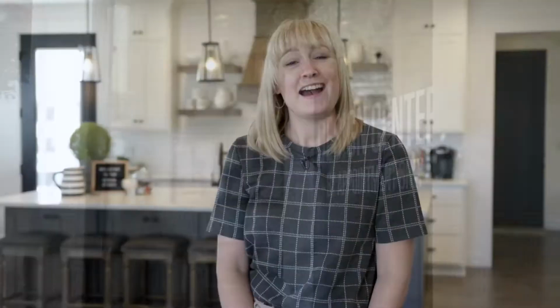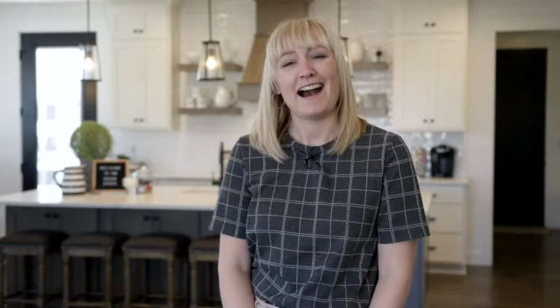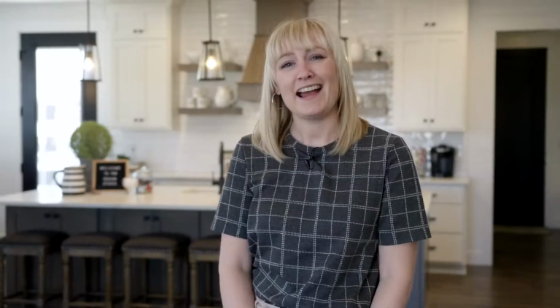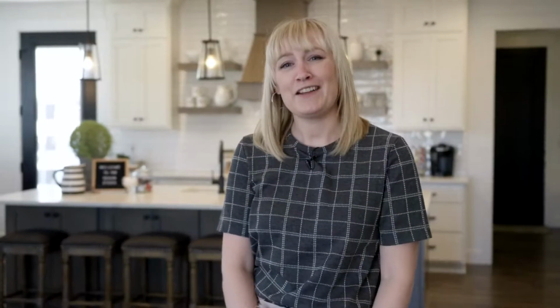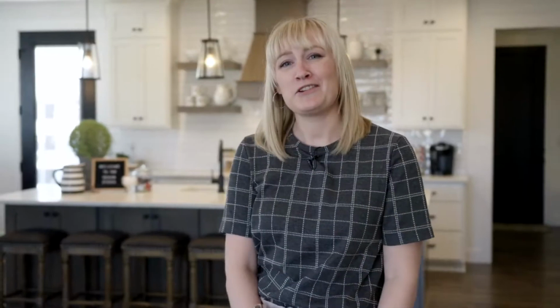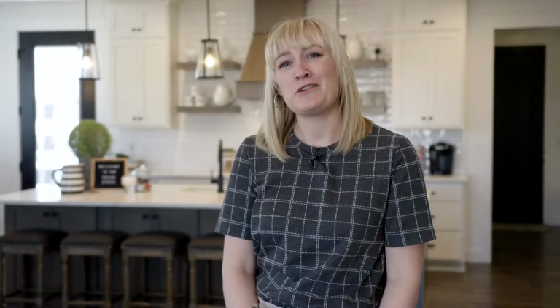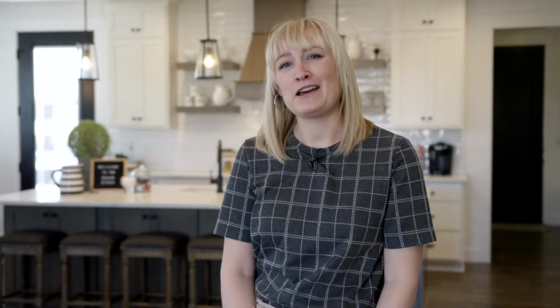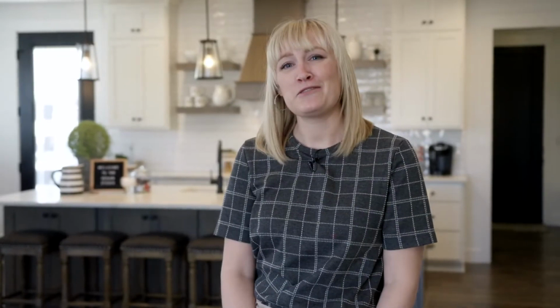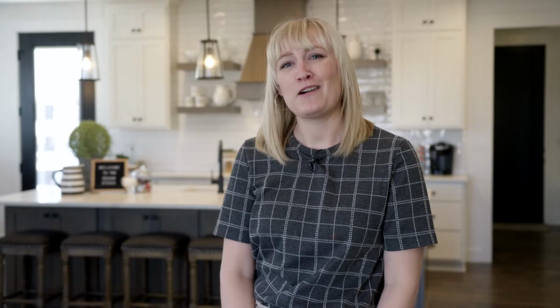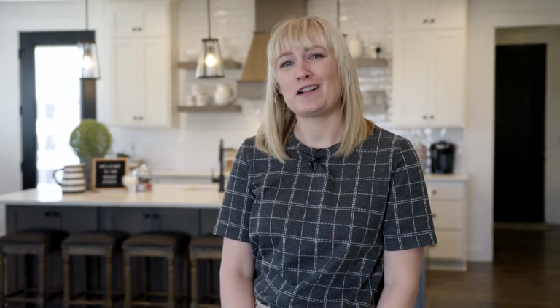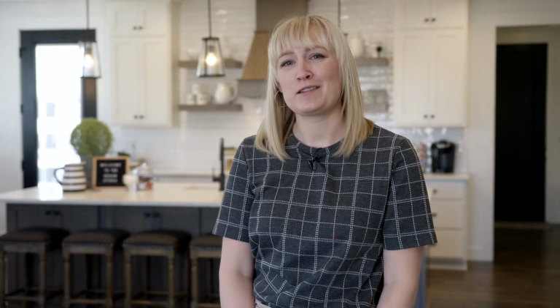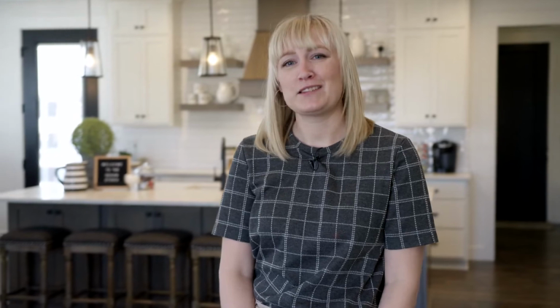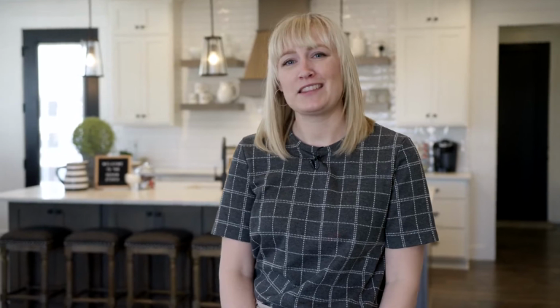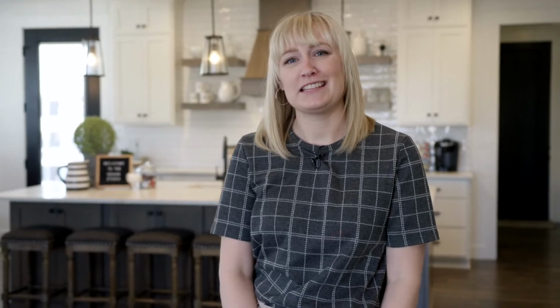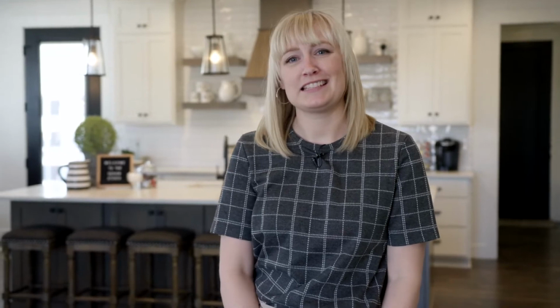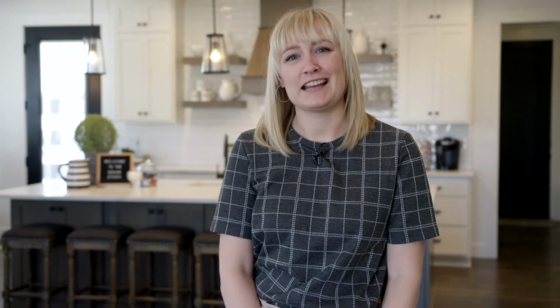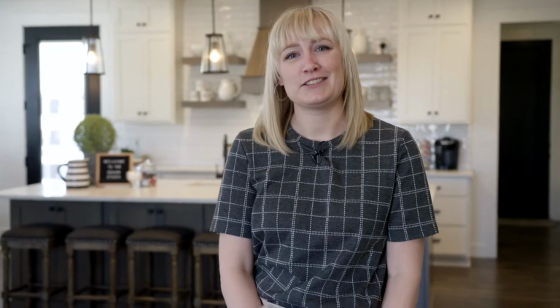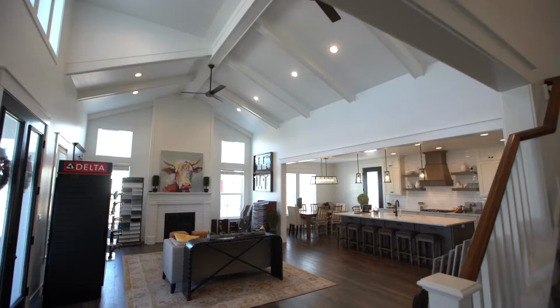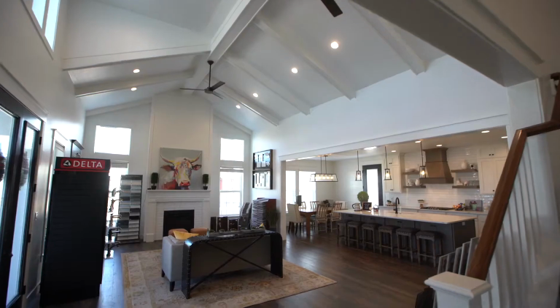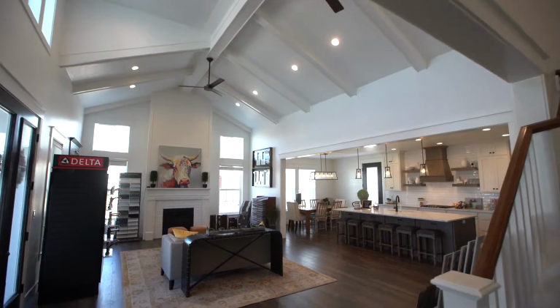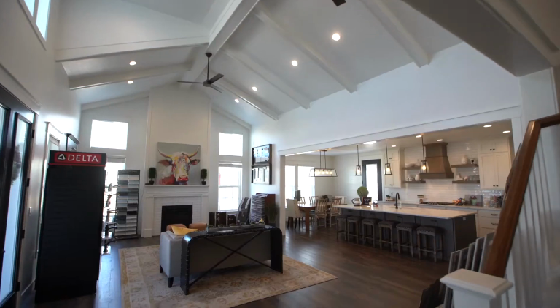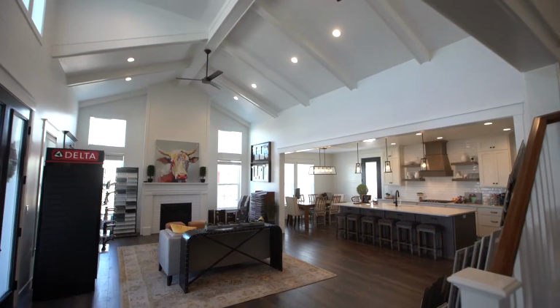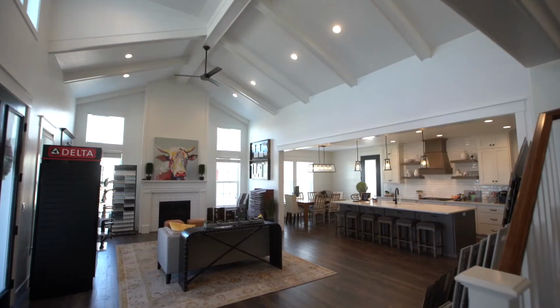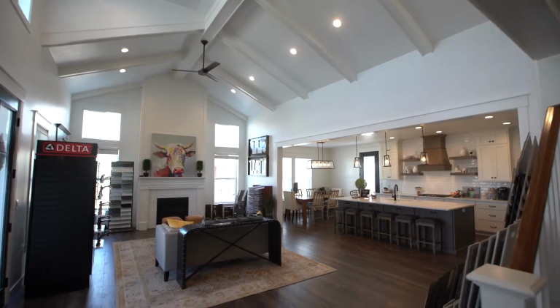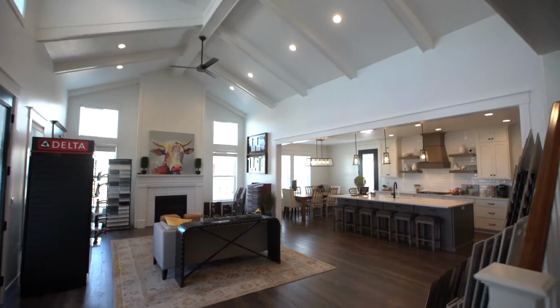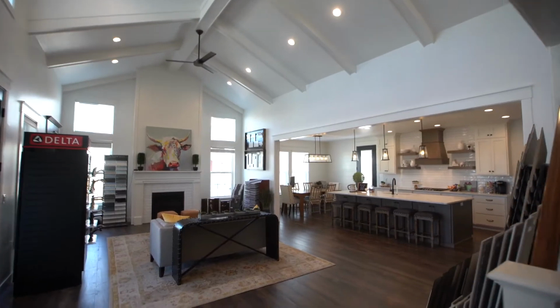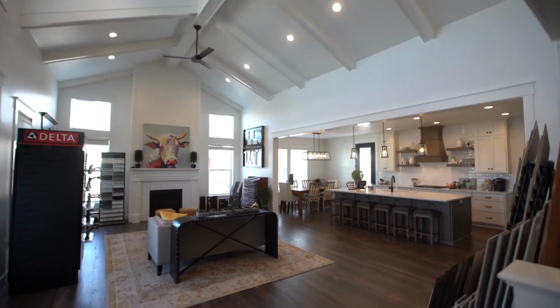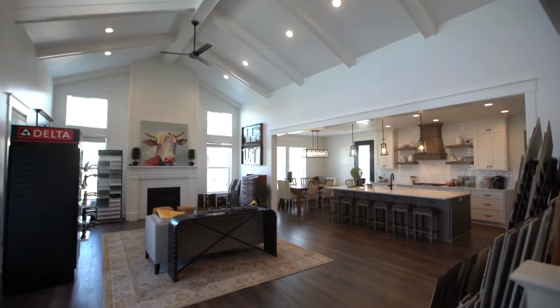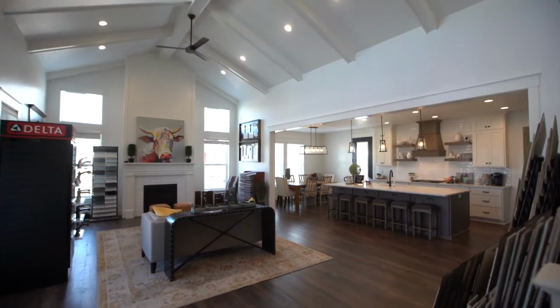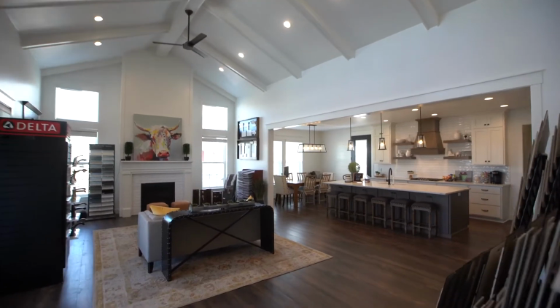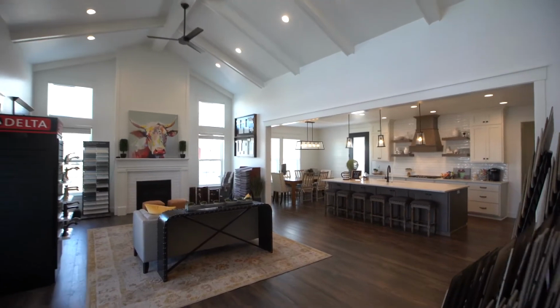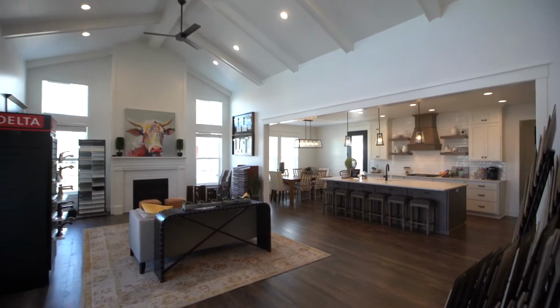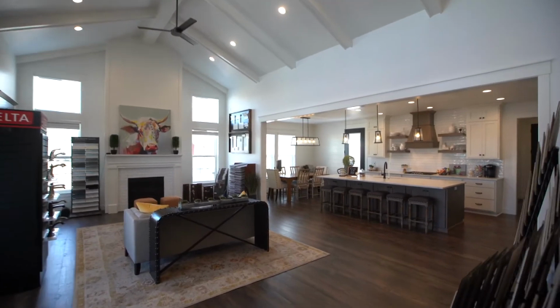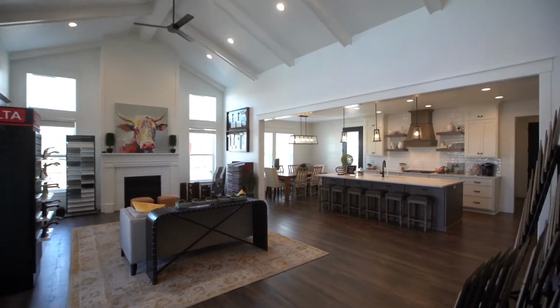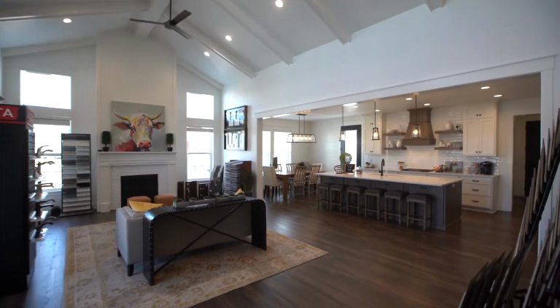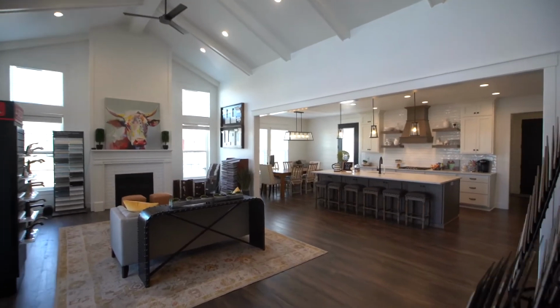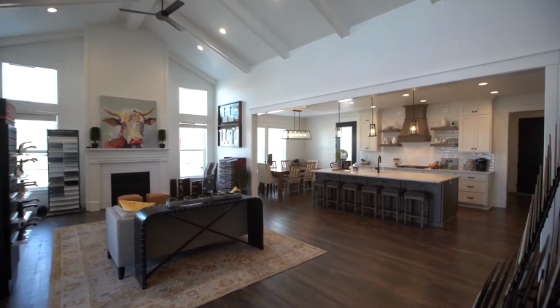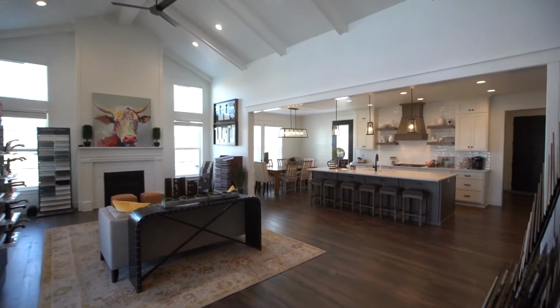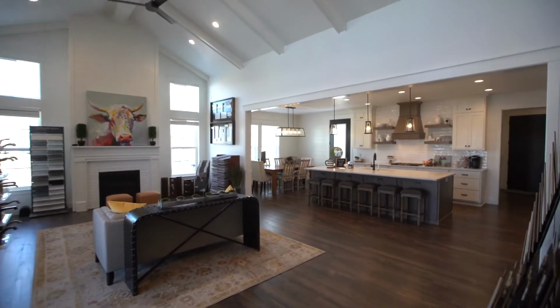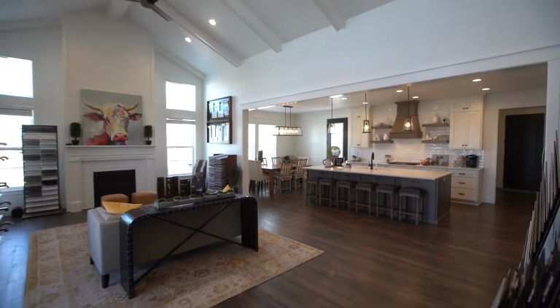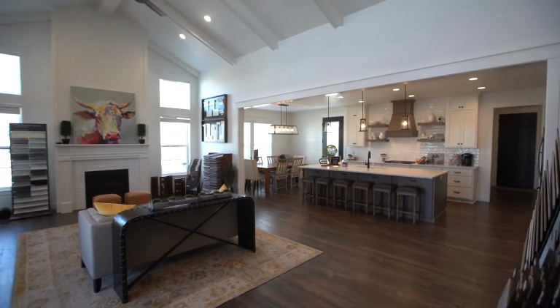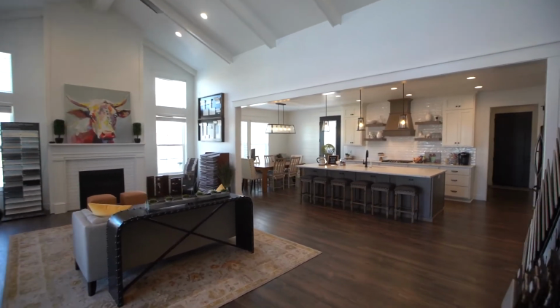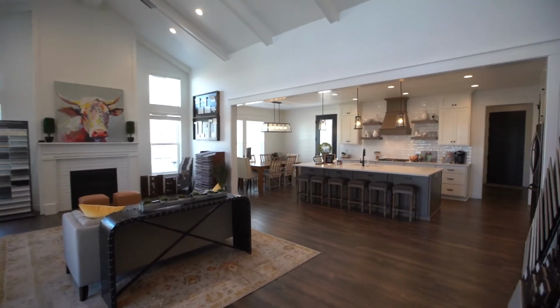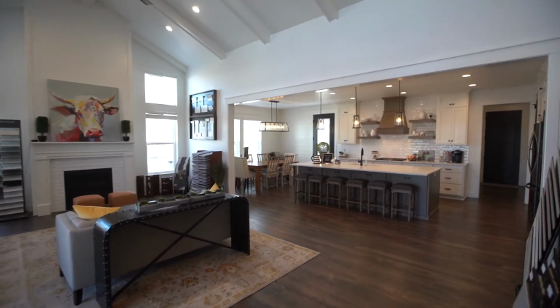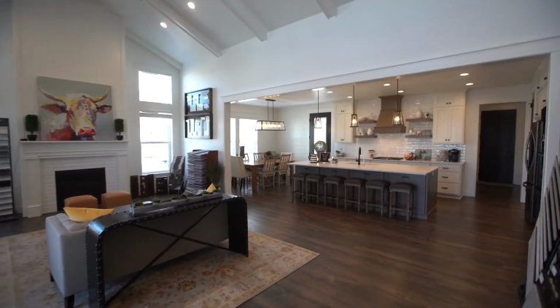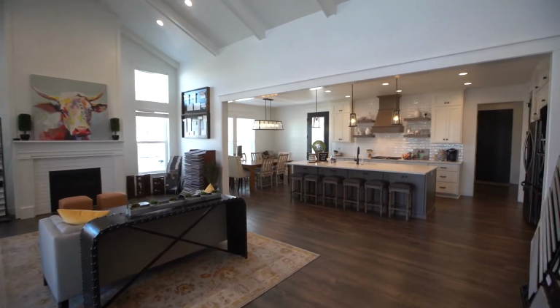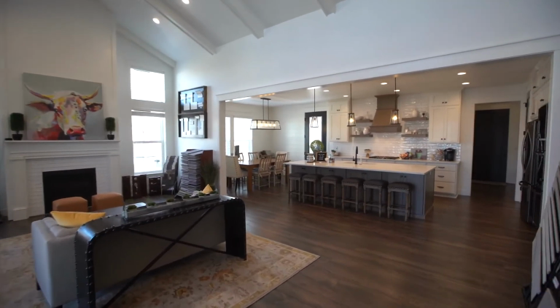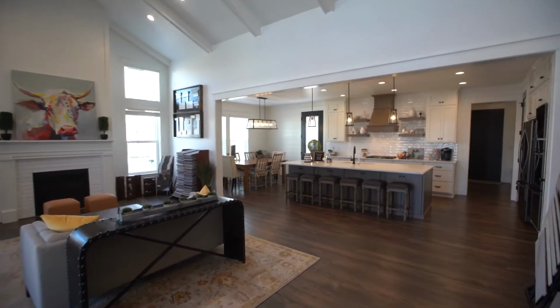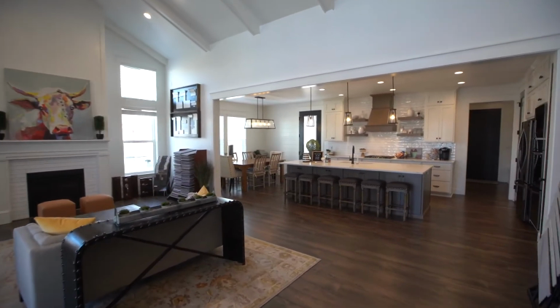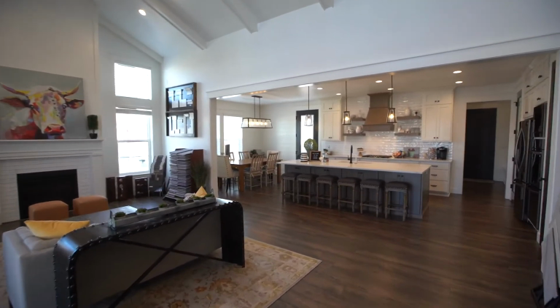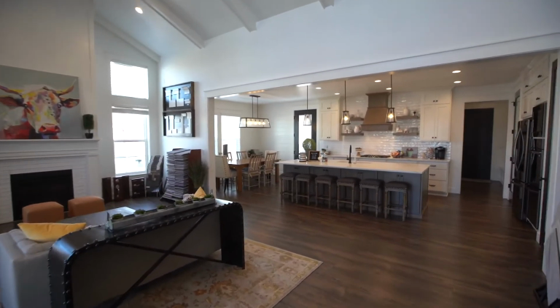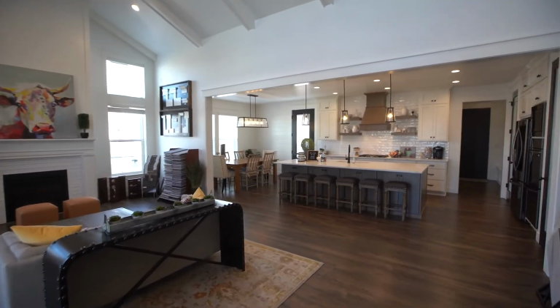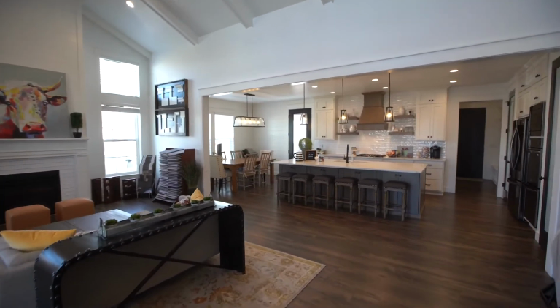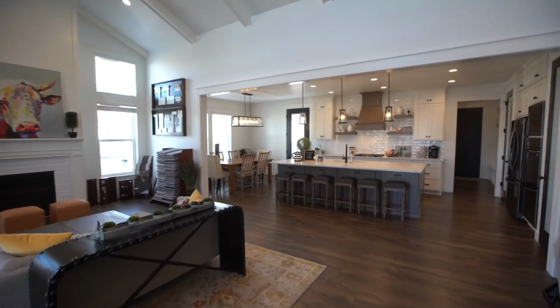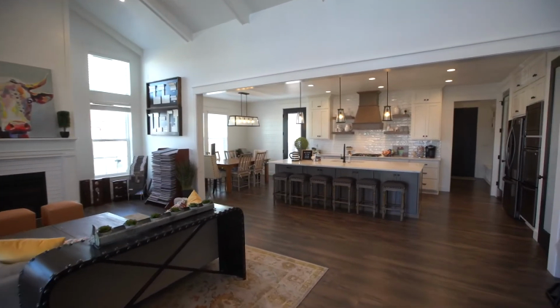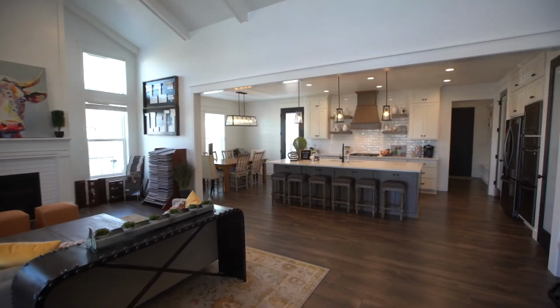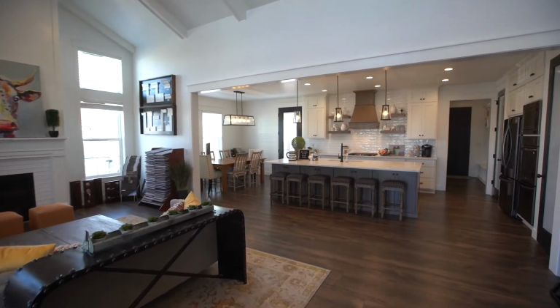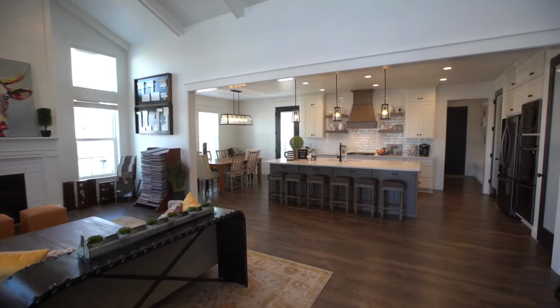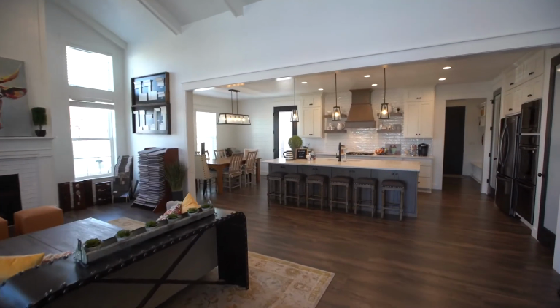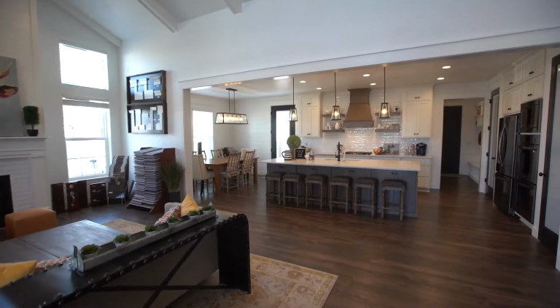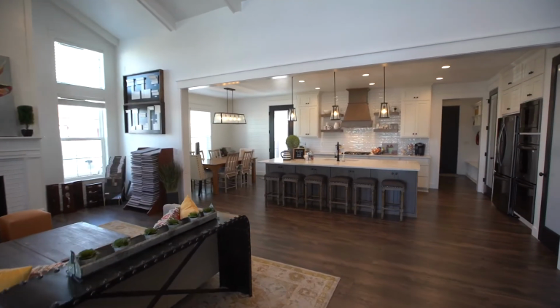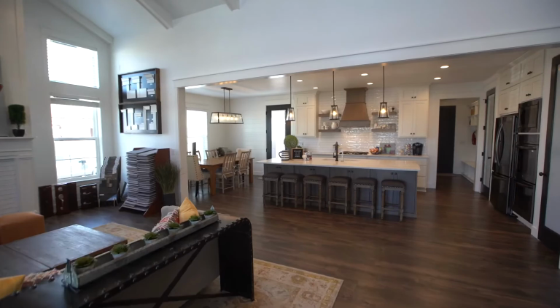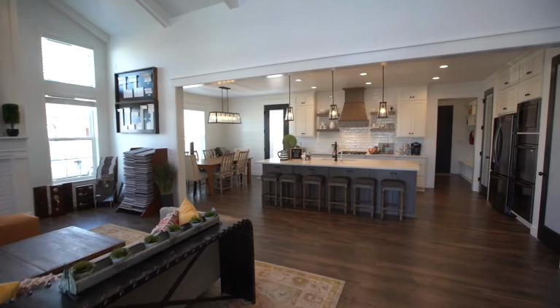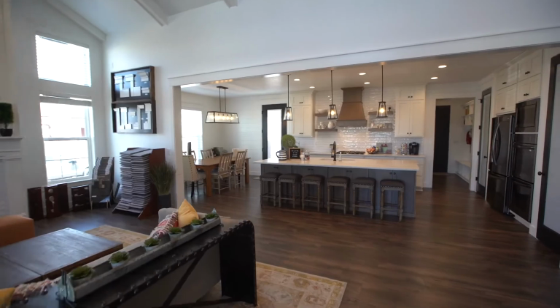Hi everyone, welcome to the design studio at Destination Homes. I'm Haley and I'm going to give you a tour of the design studio today.